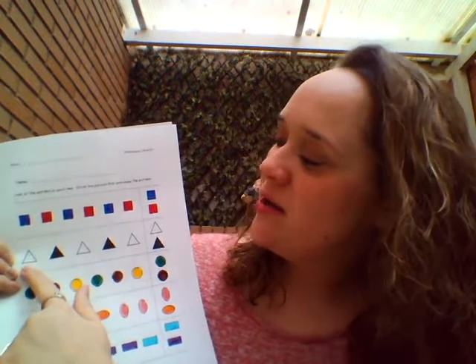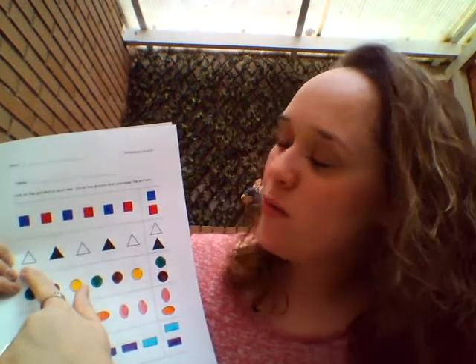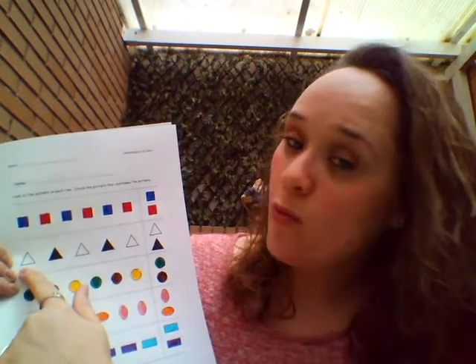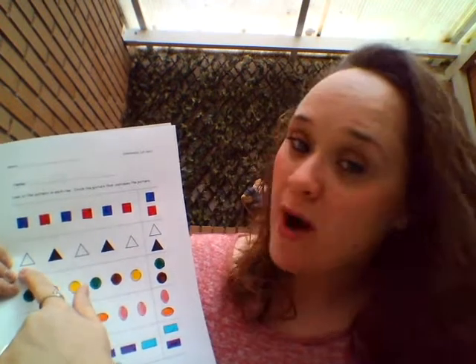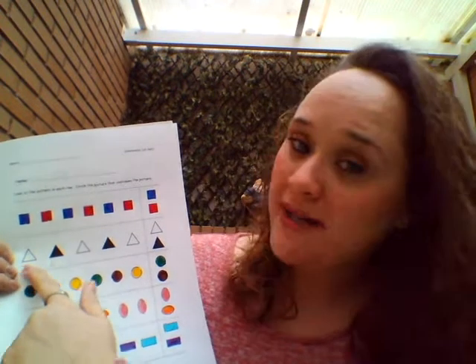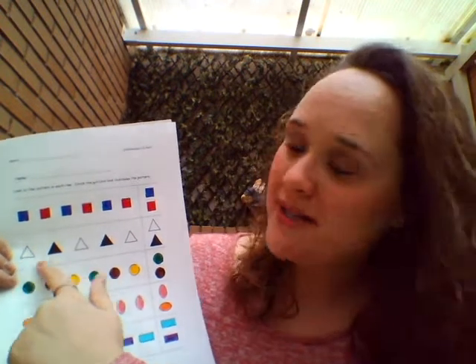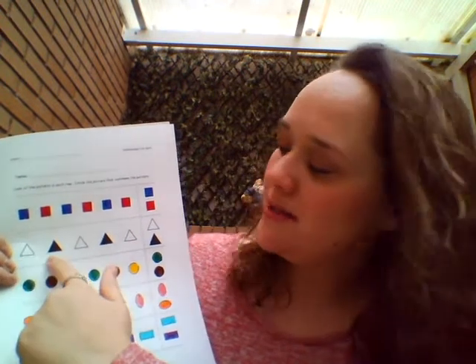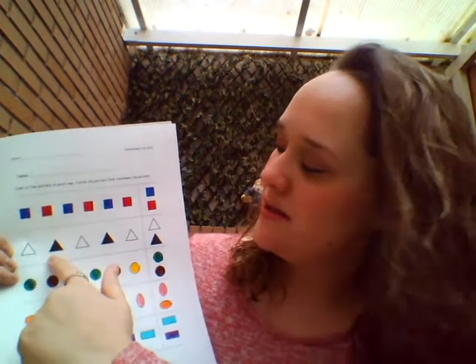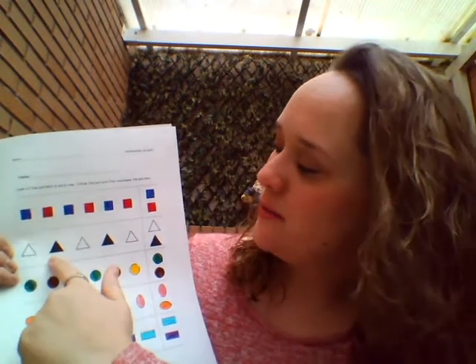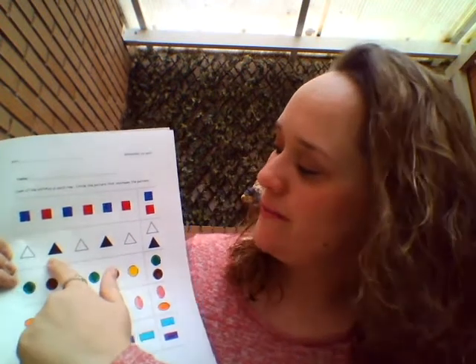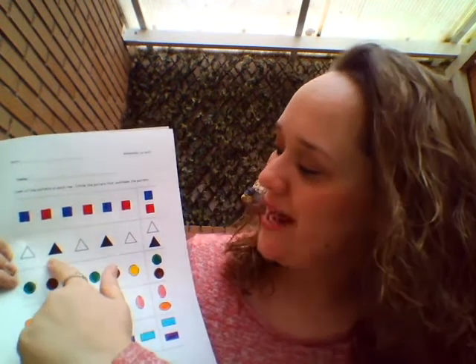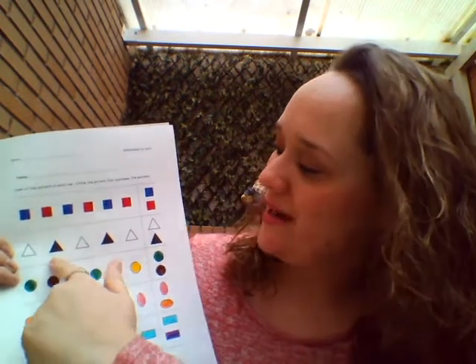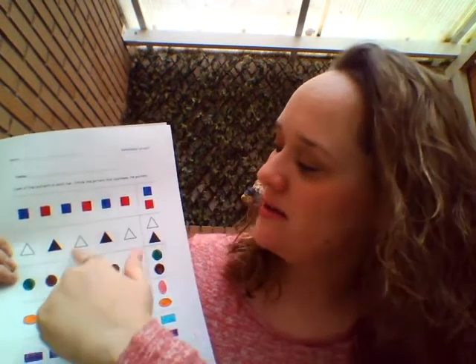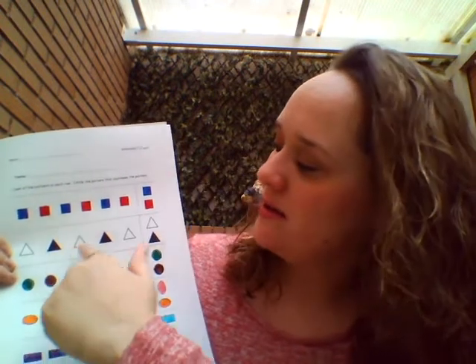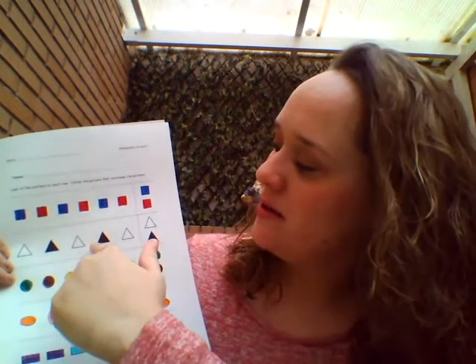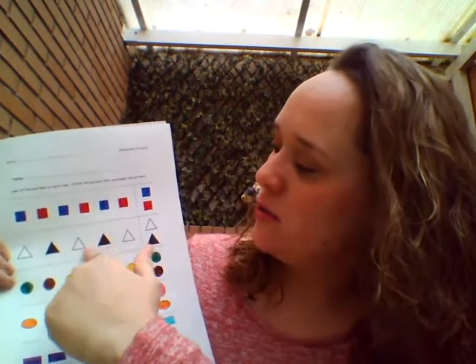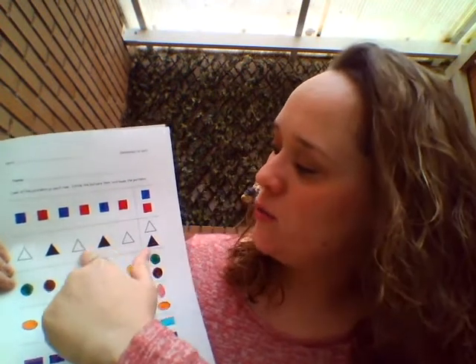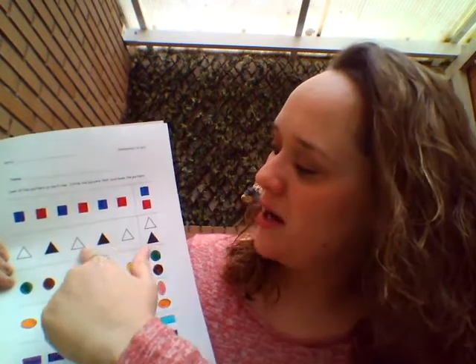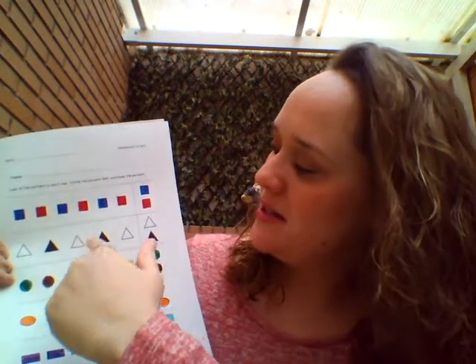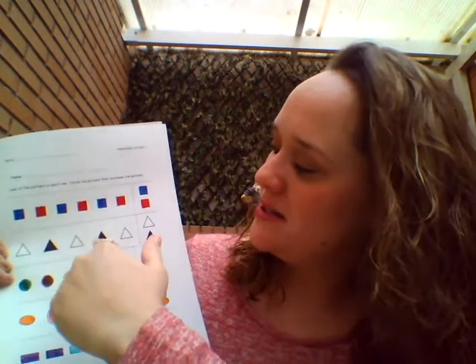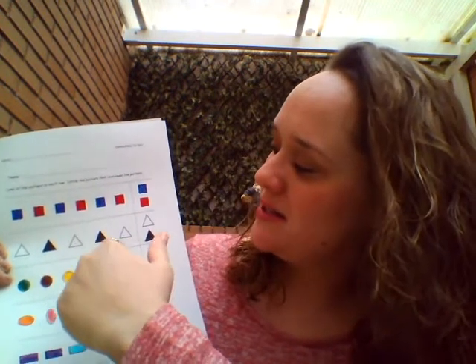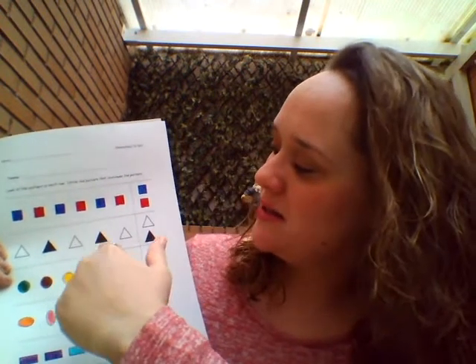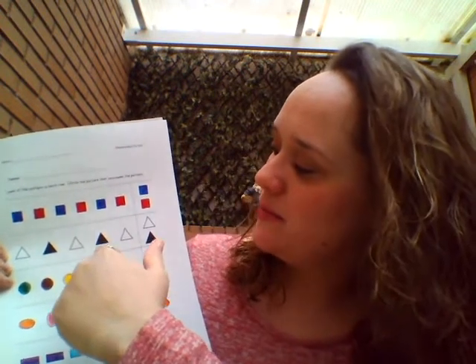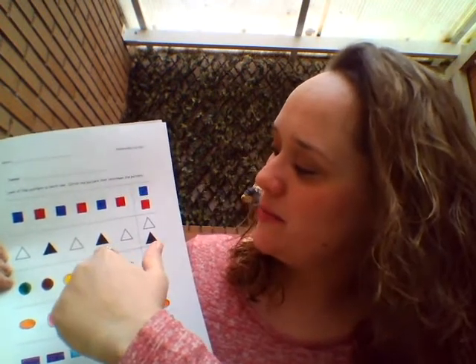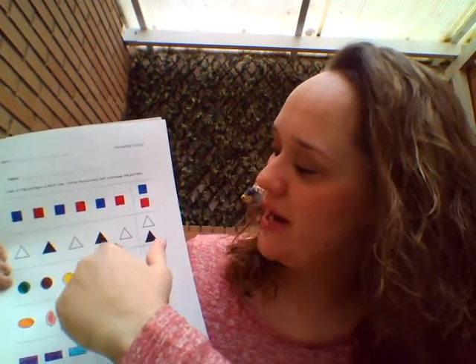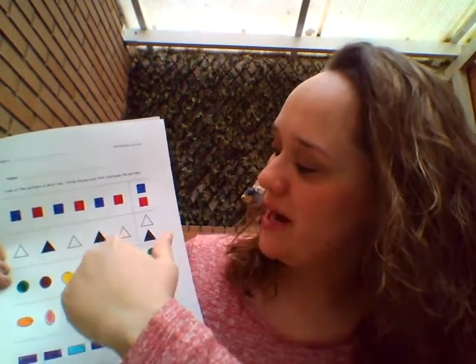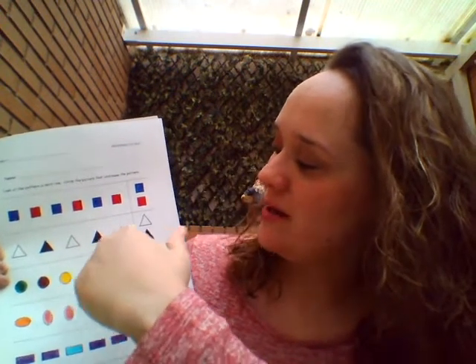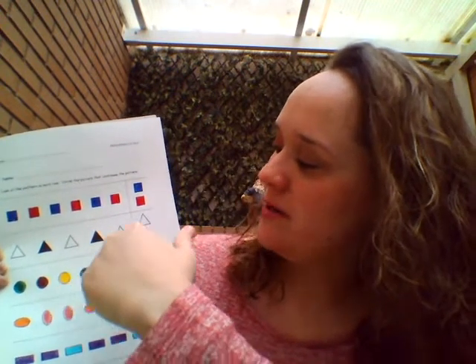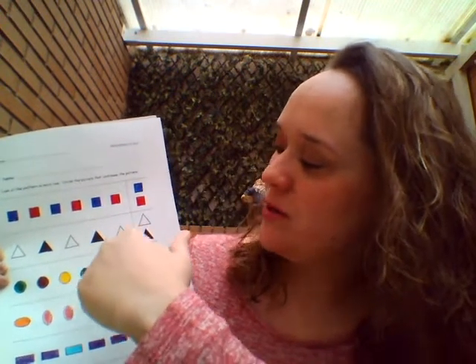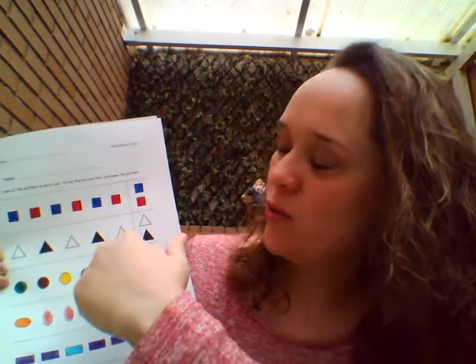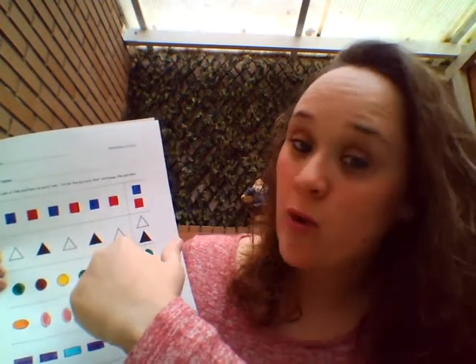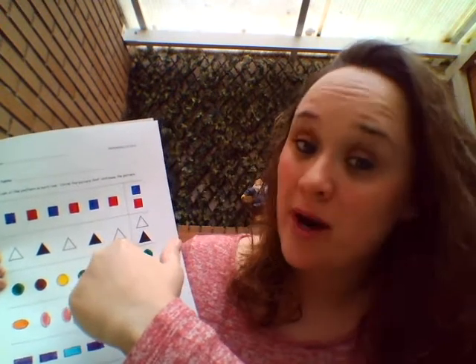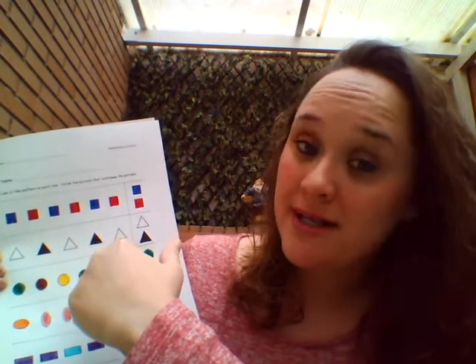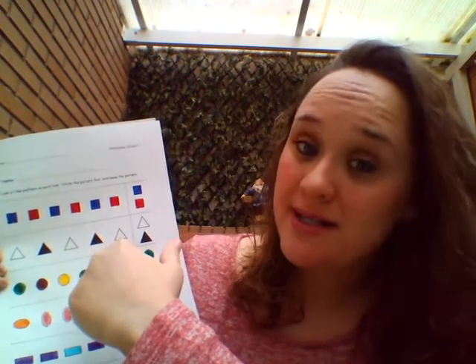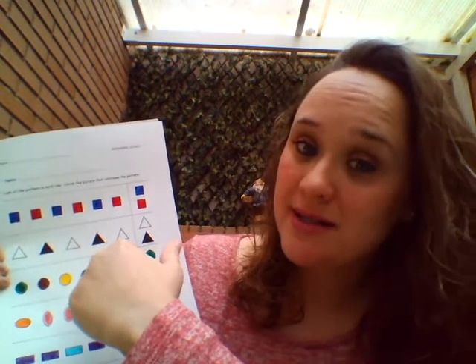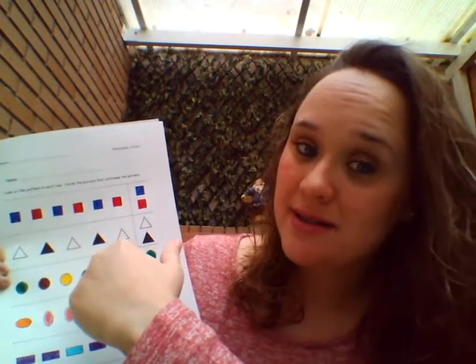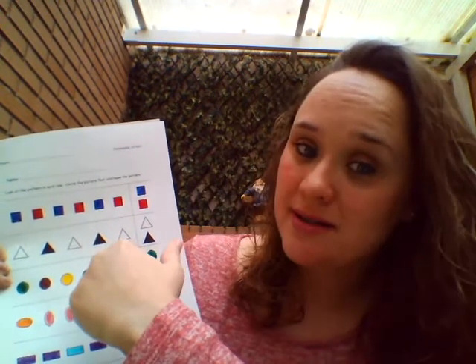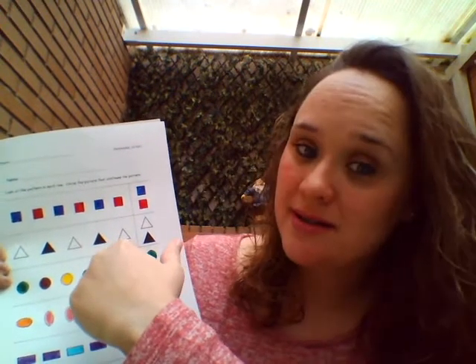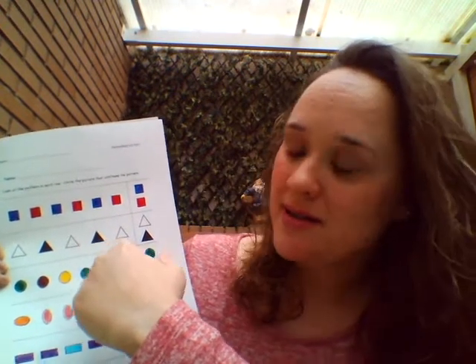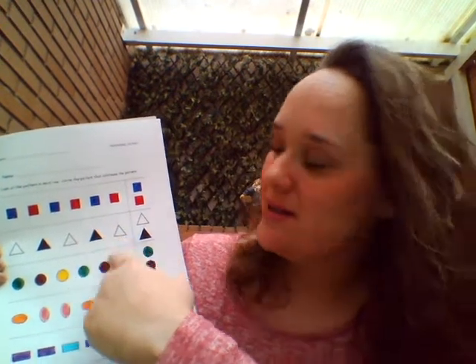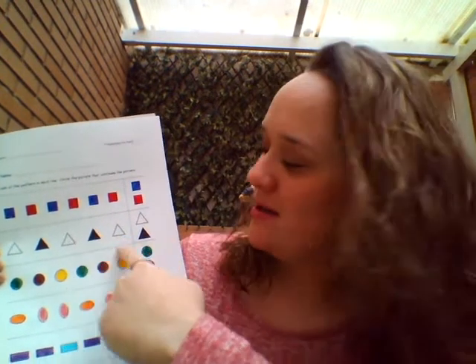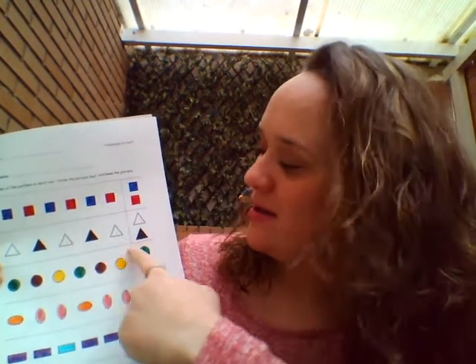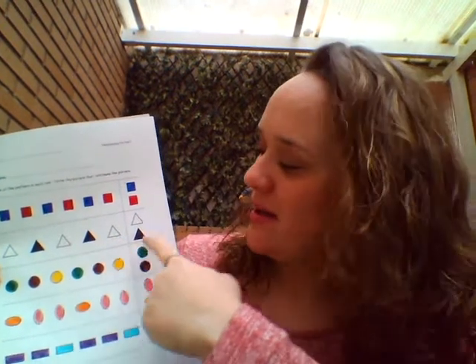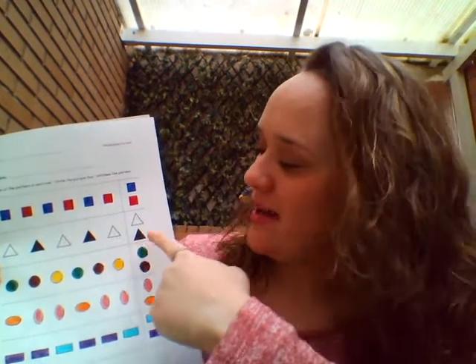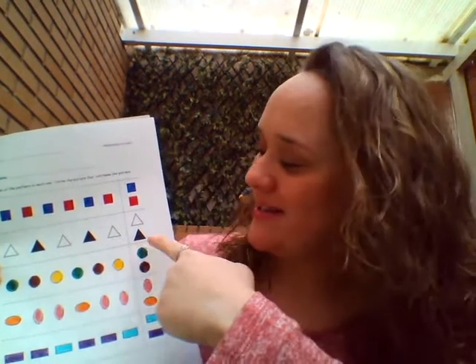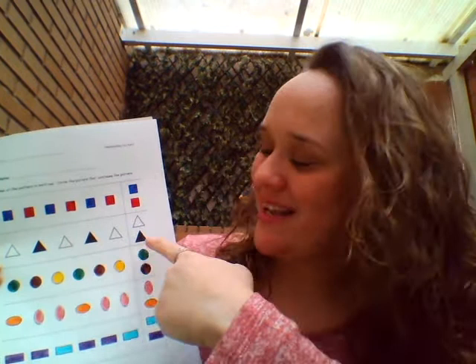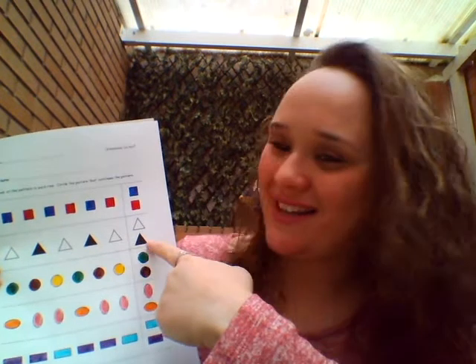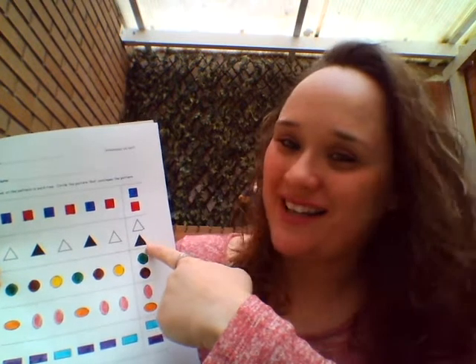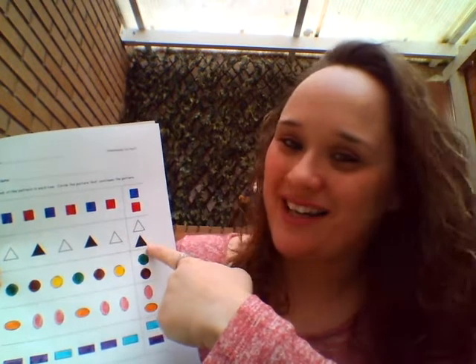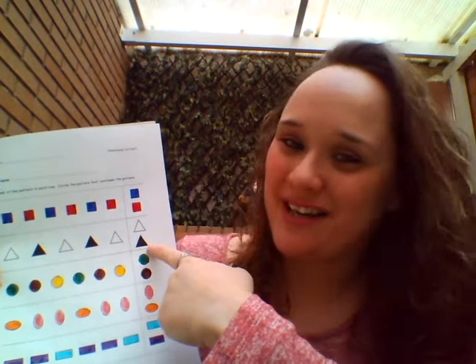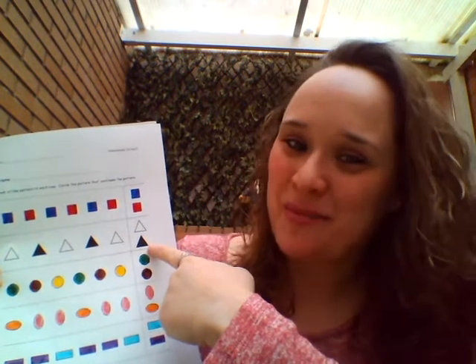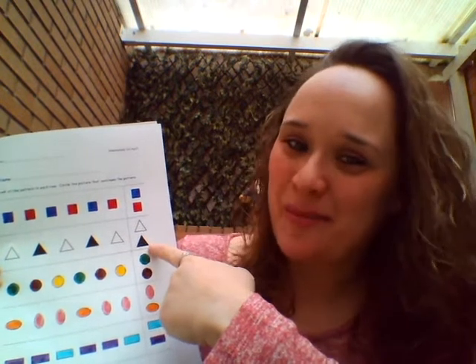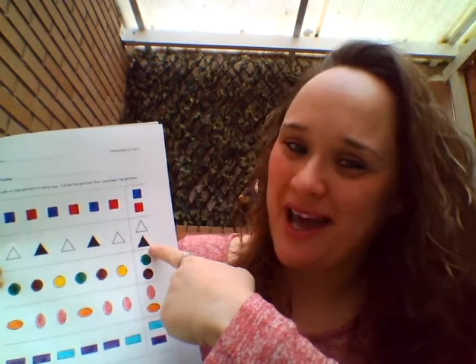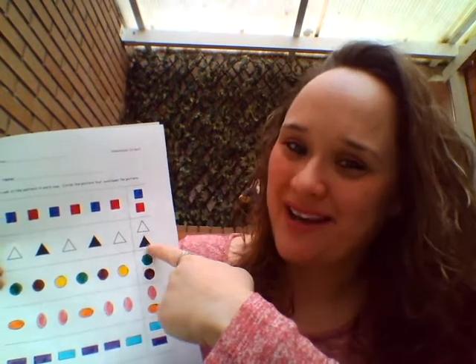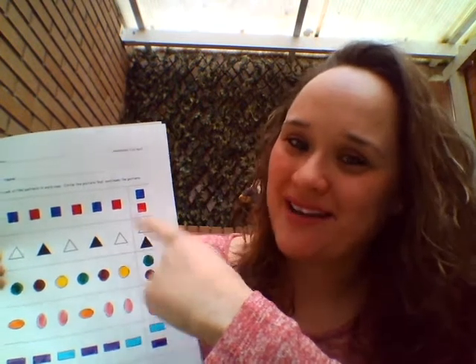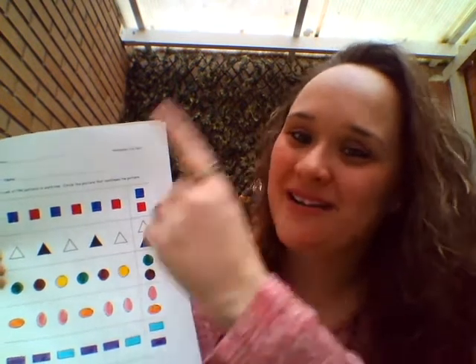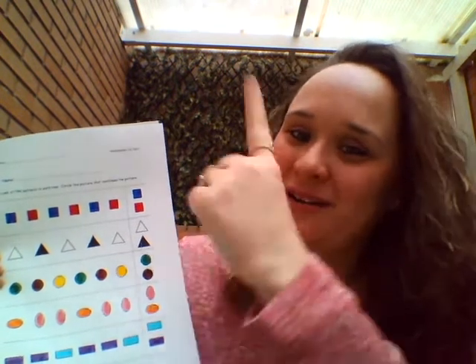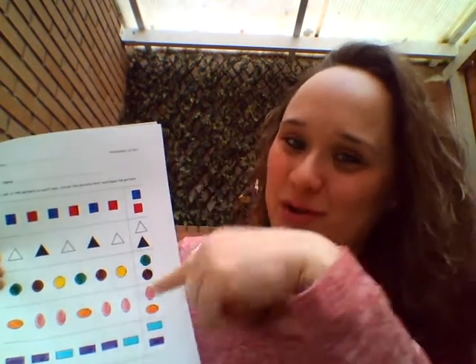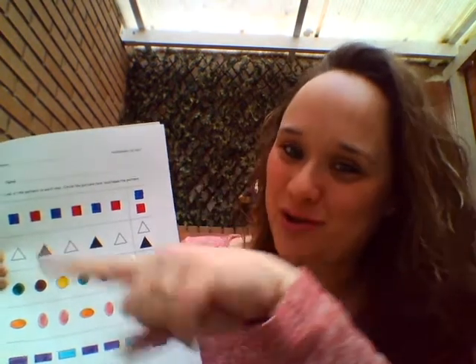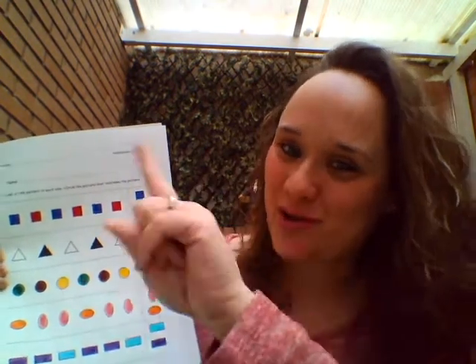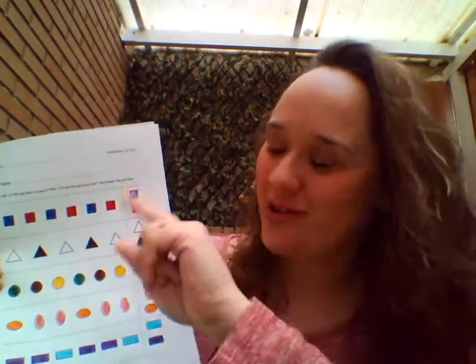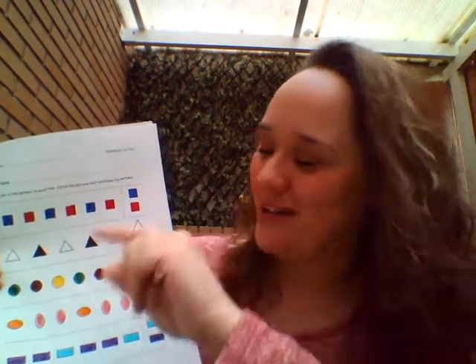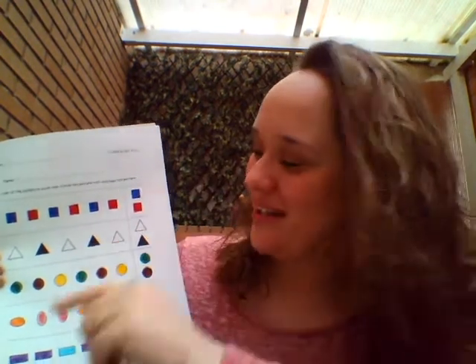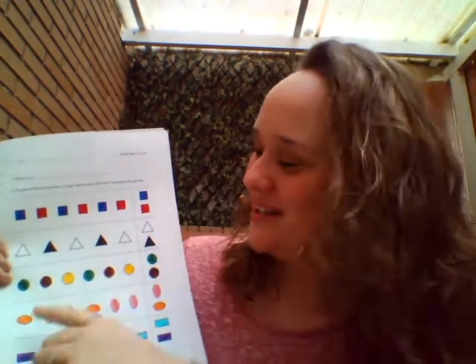White, black, white. Exactly. Black. You circle it.